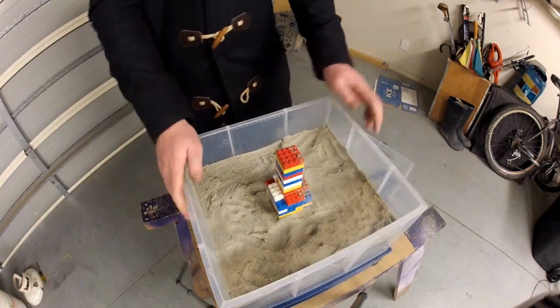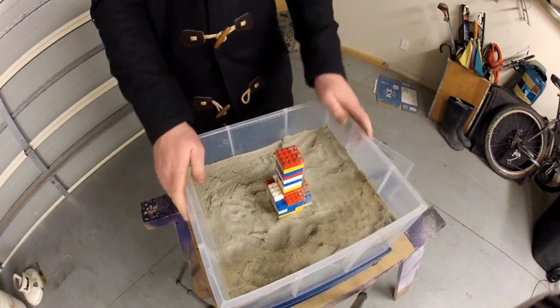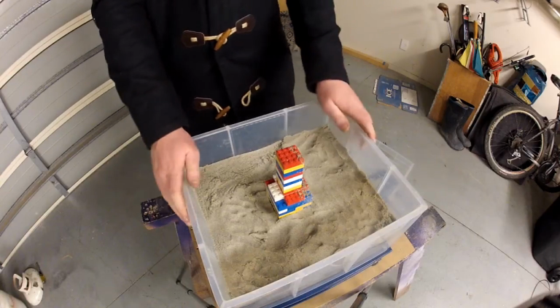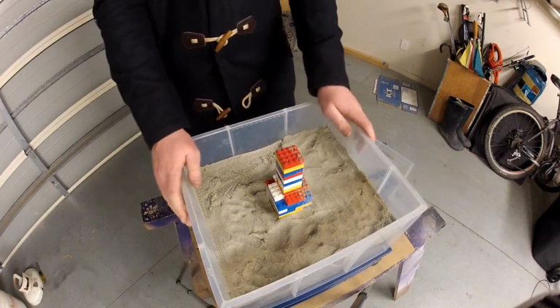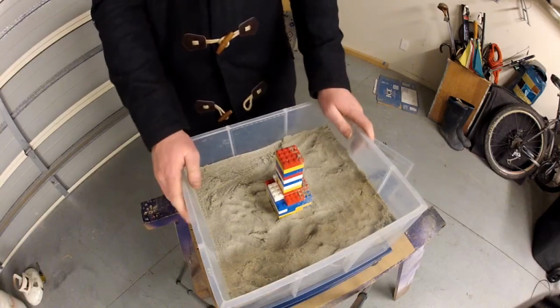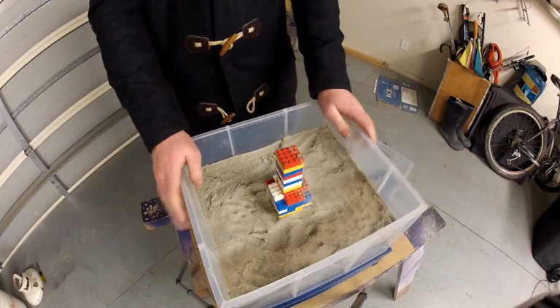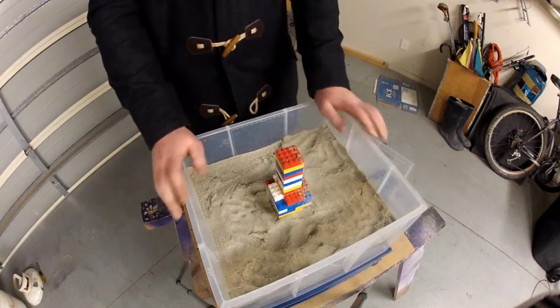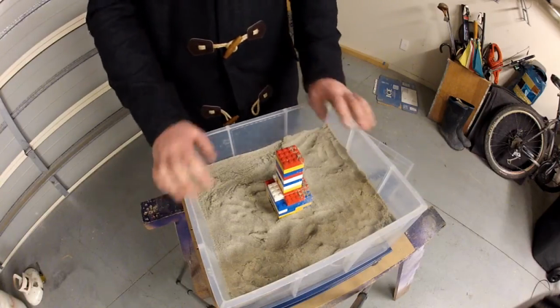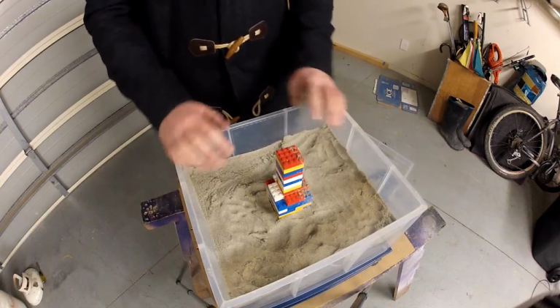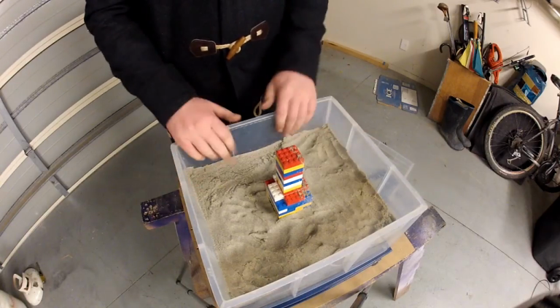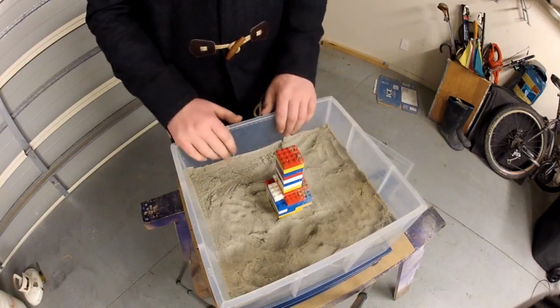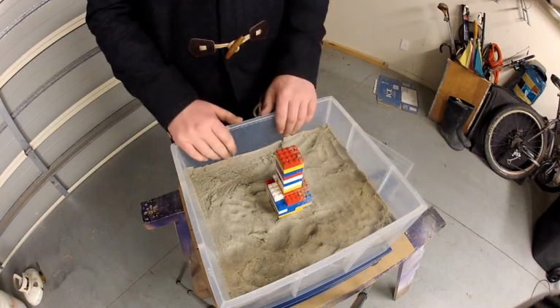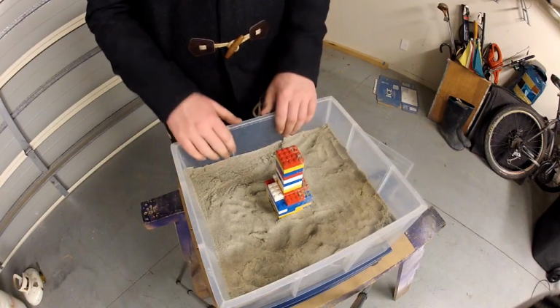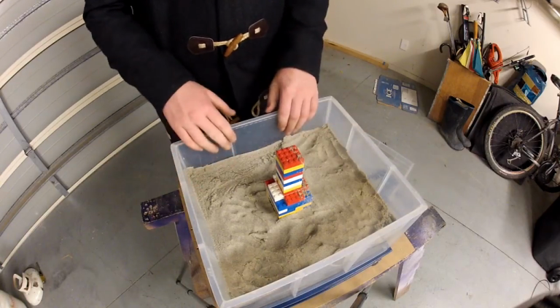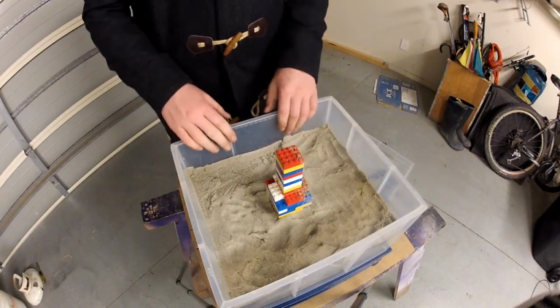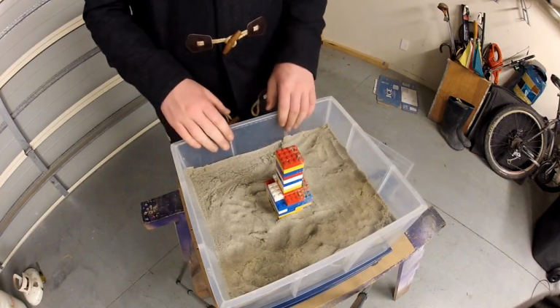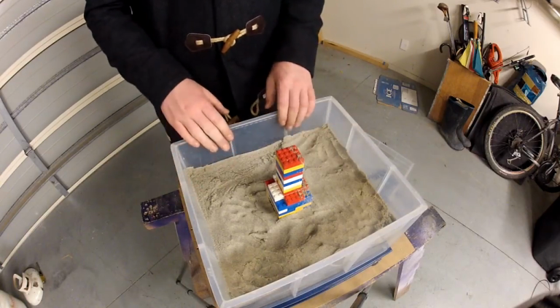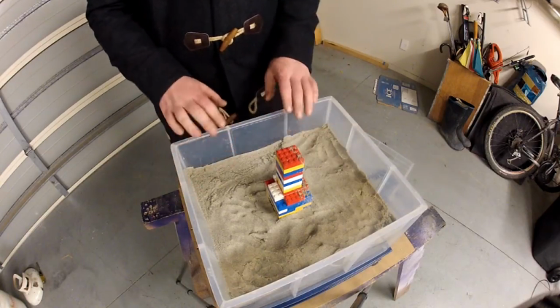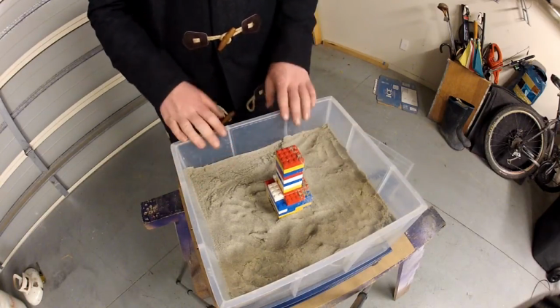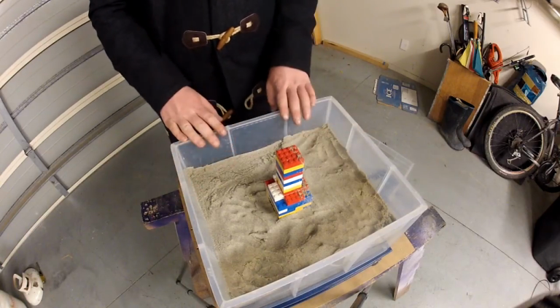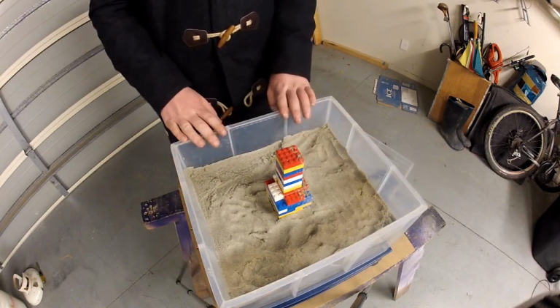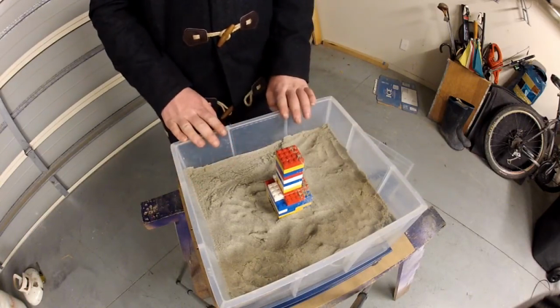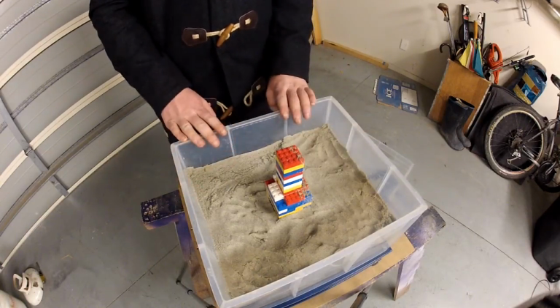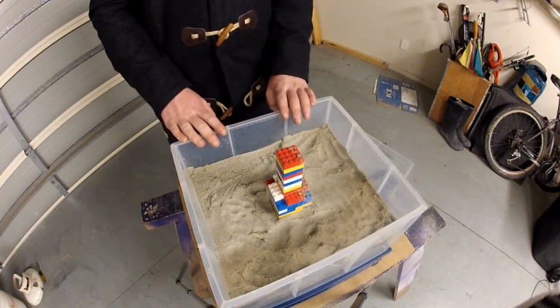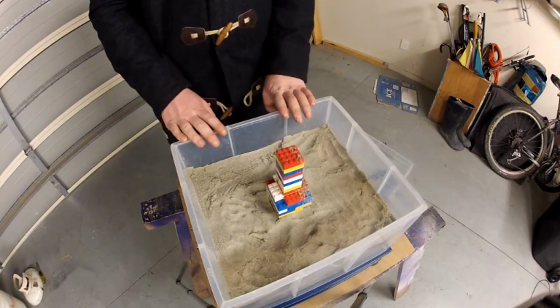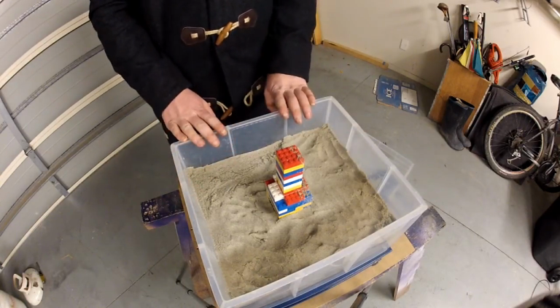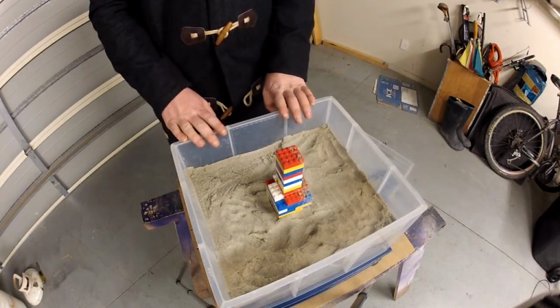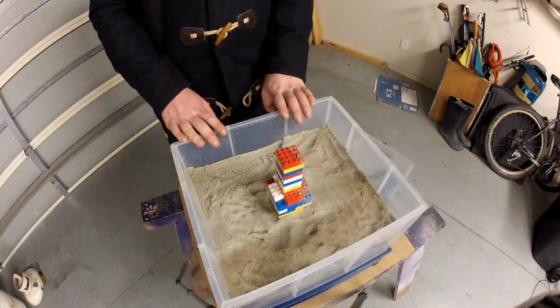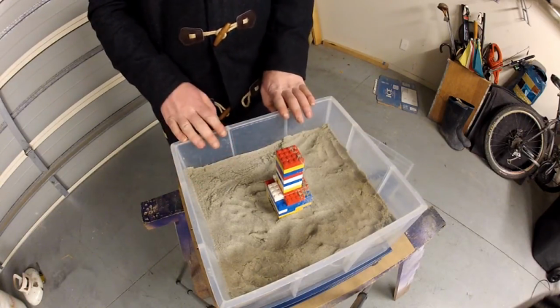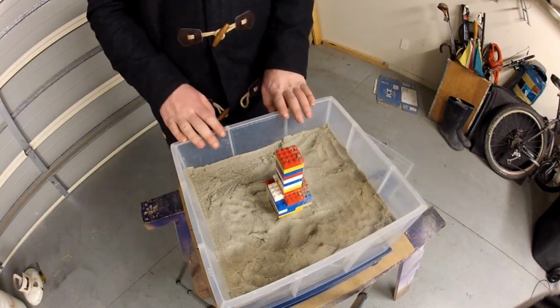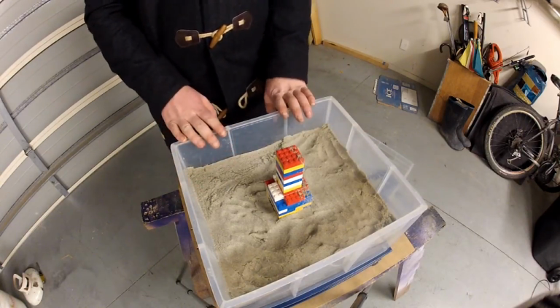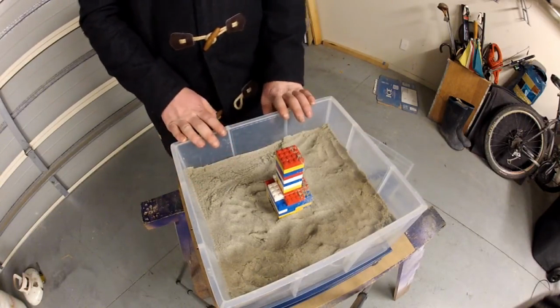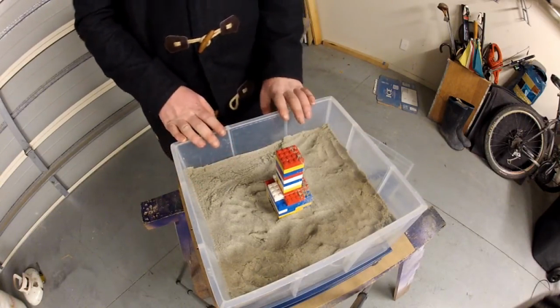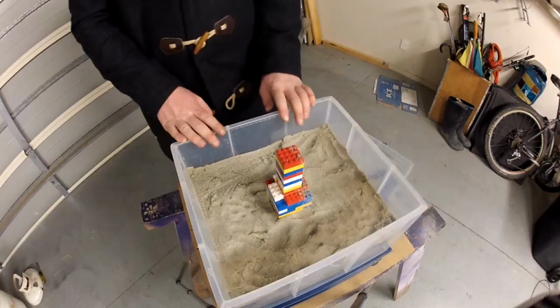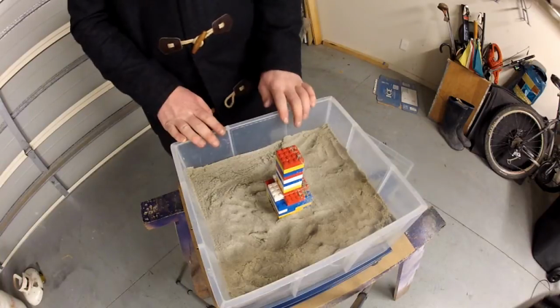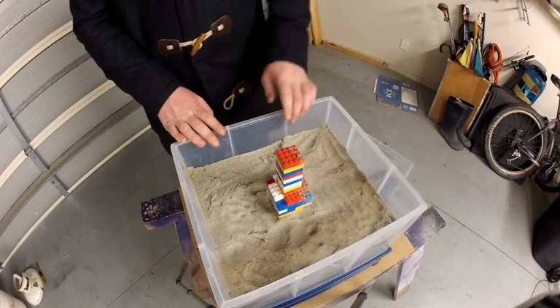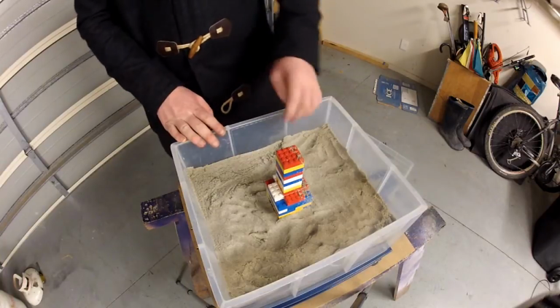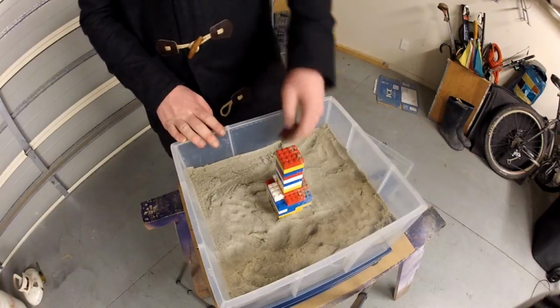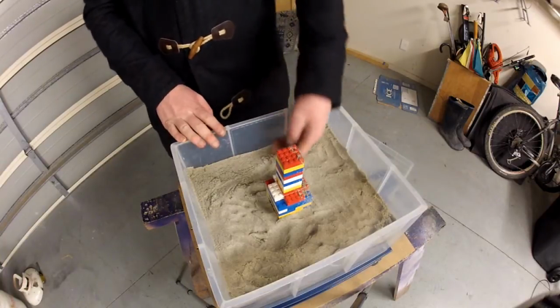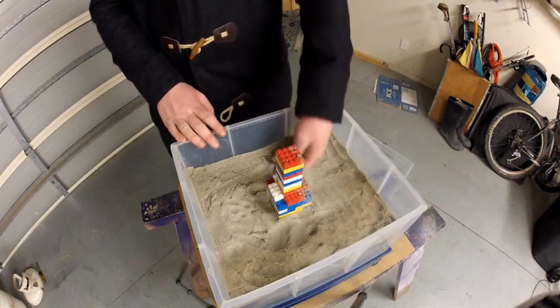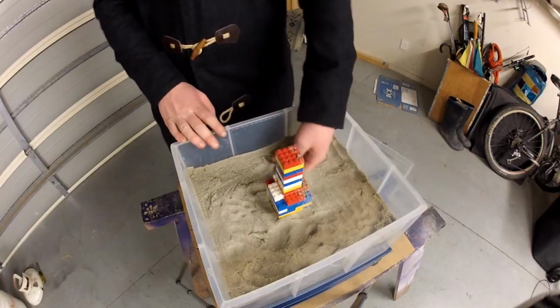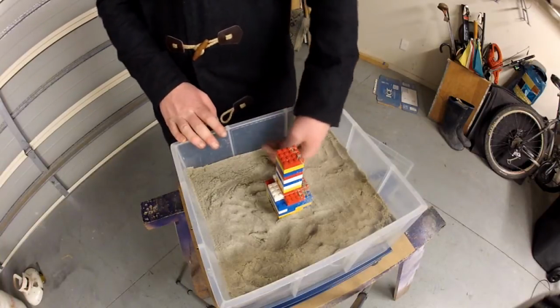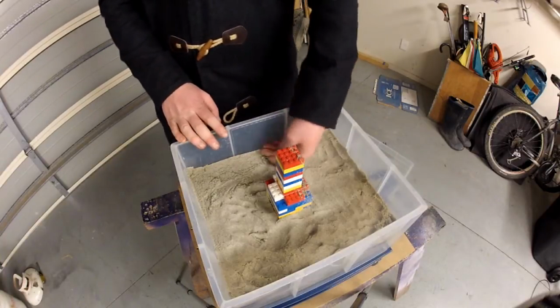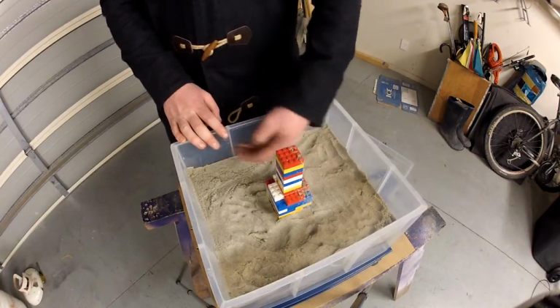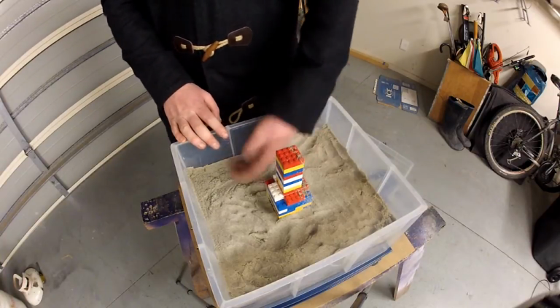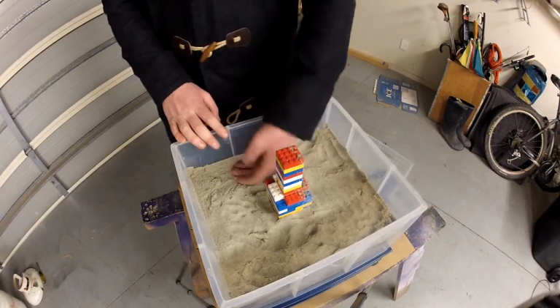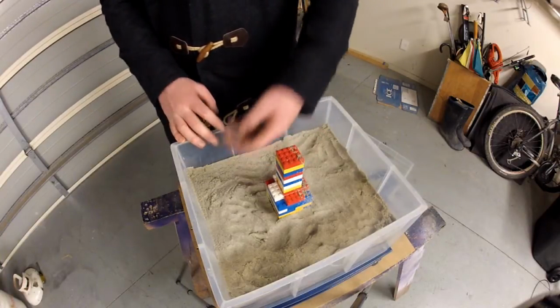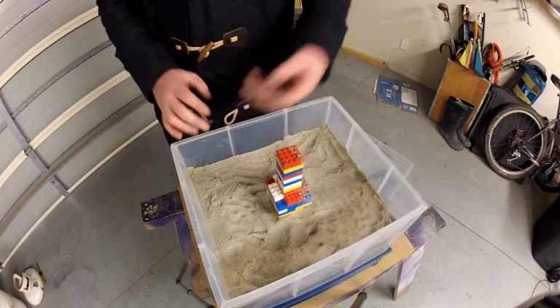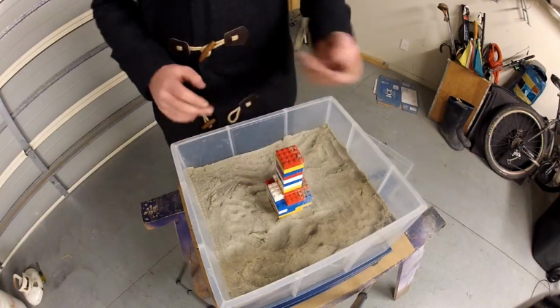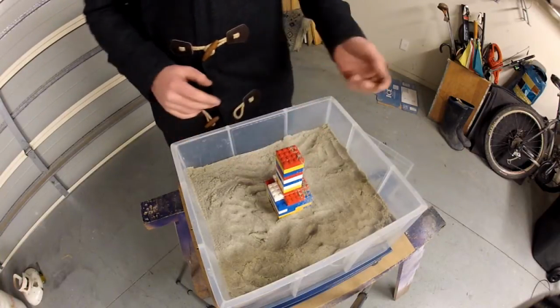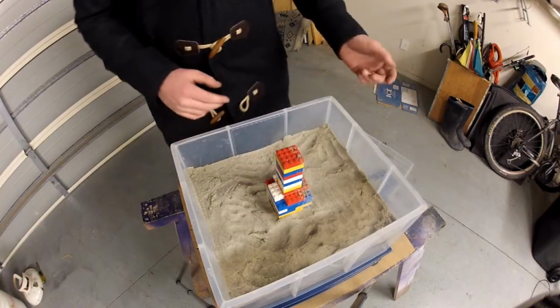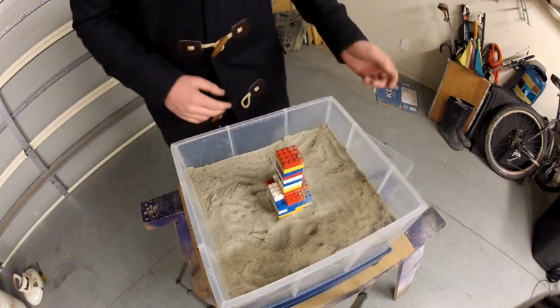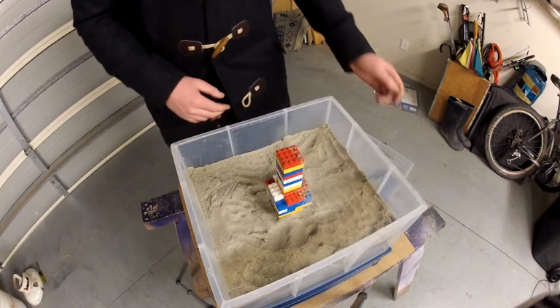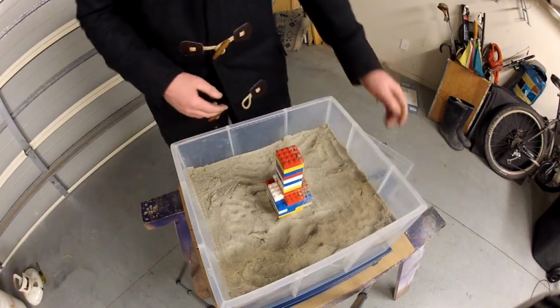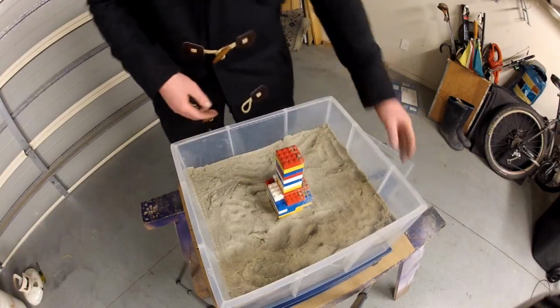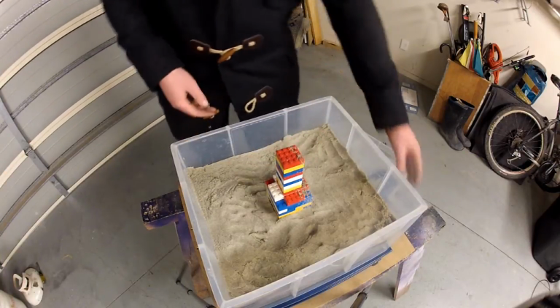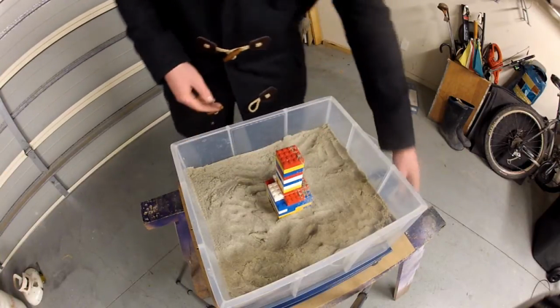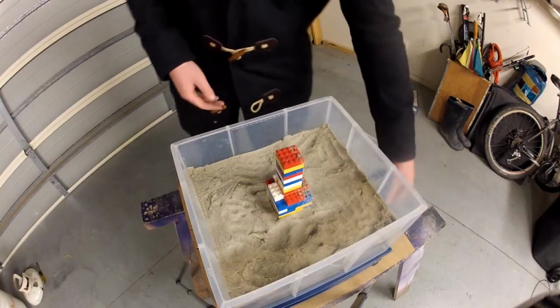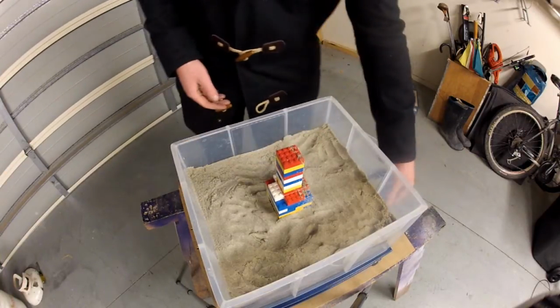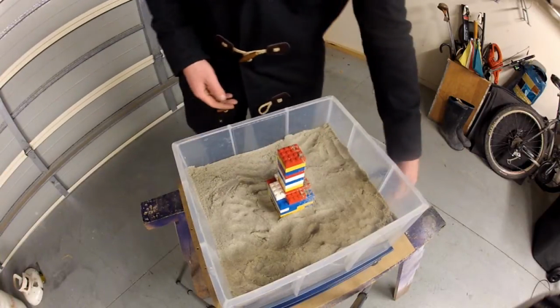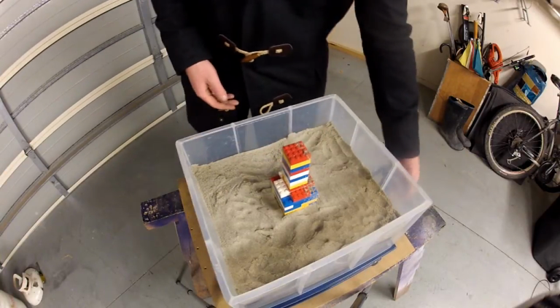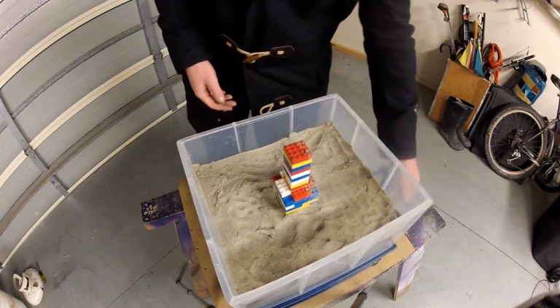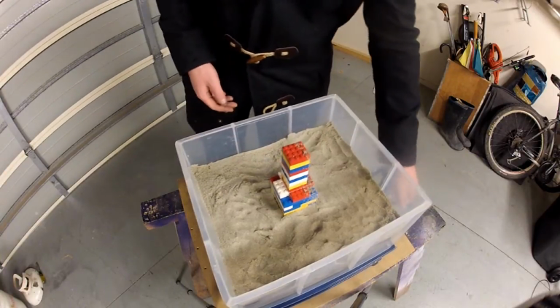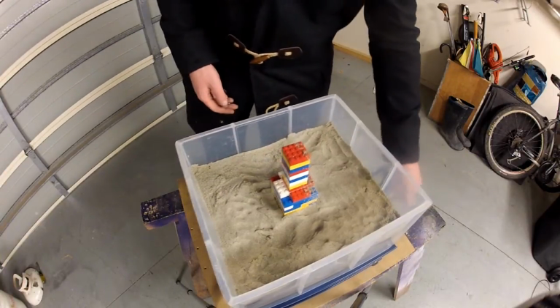At the moment there is a low concentration of groundwater in the soil, so liquefaction, if I shake it now, is very unlikely to occur.